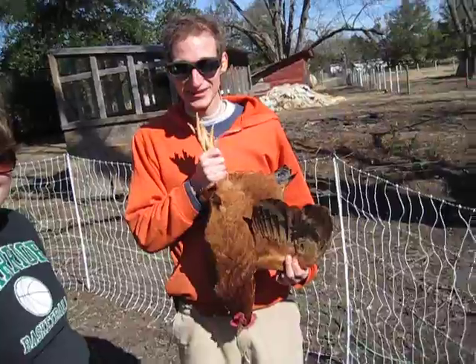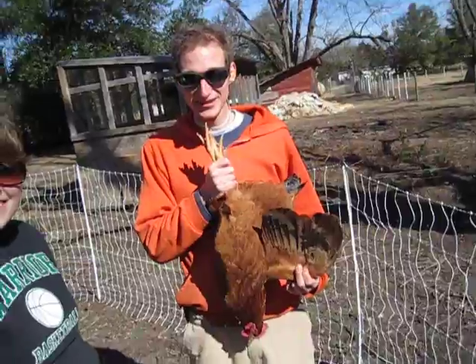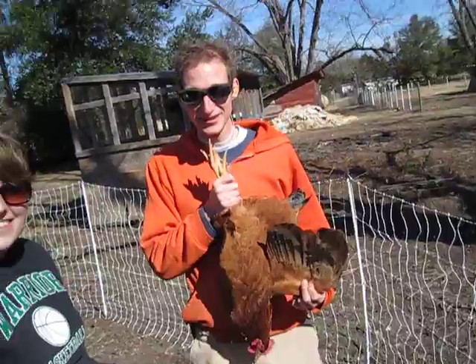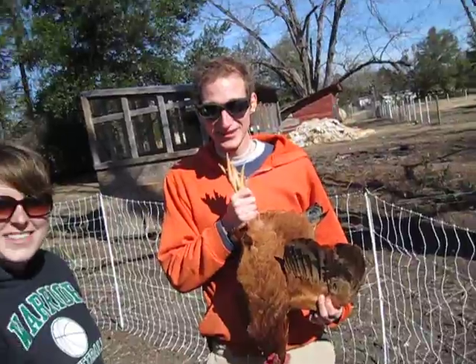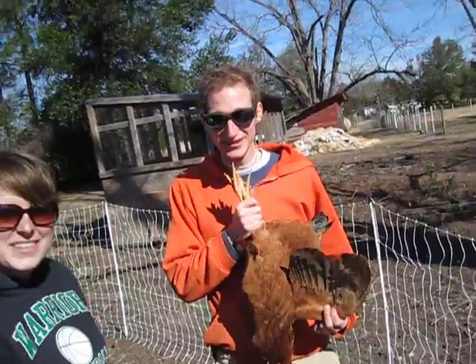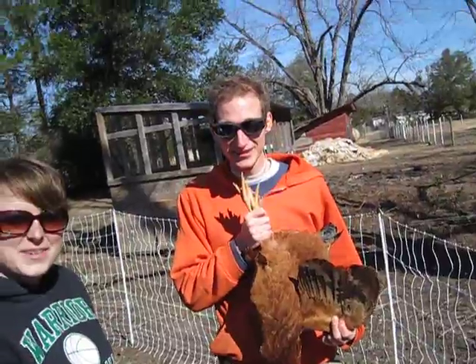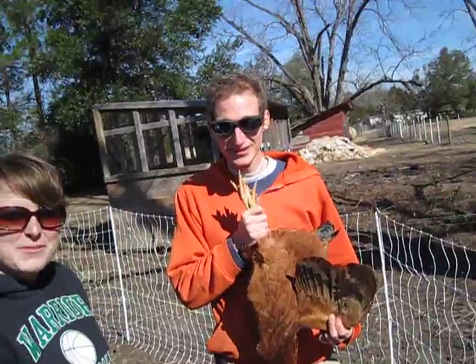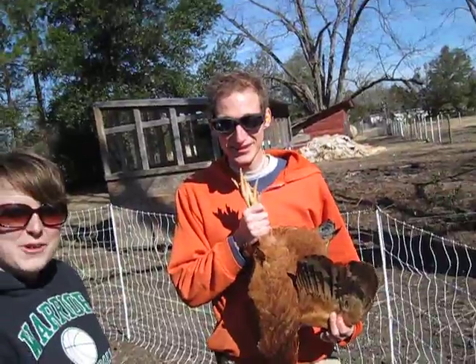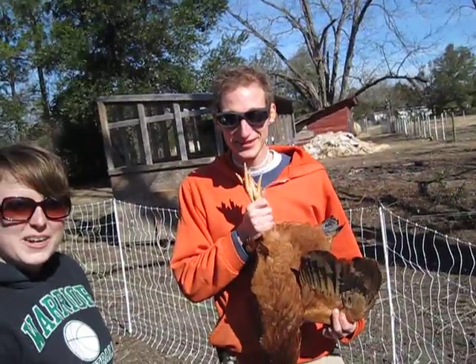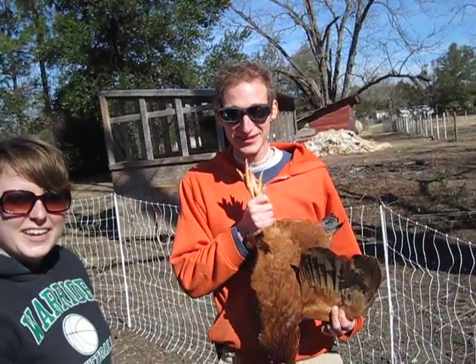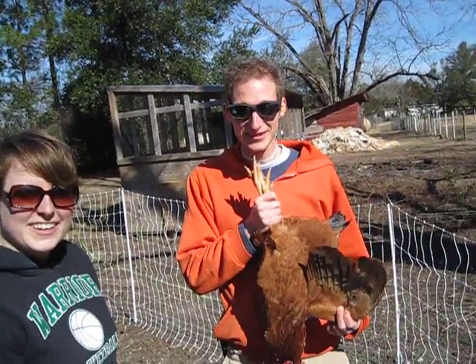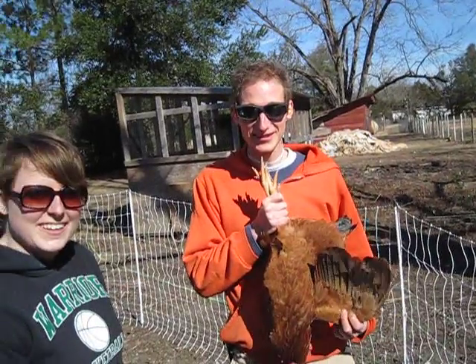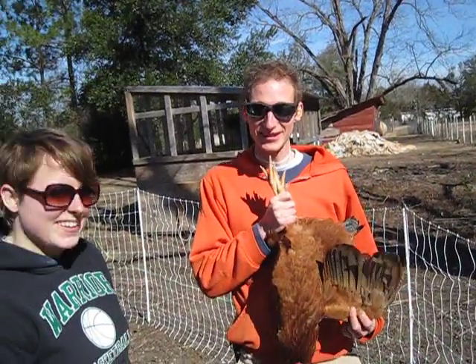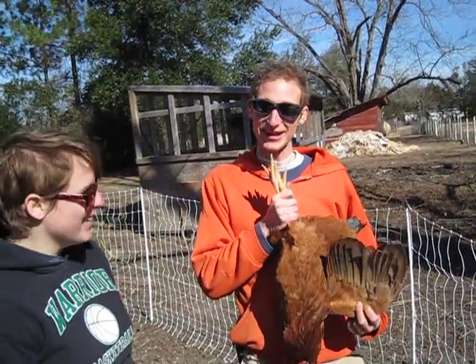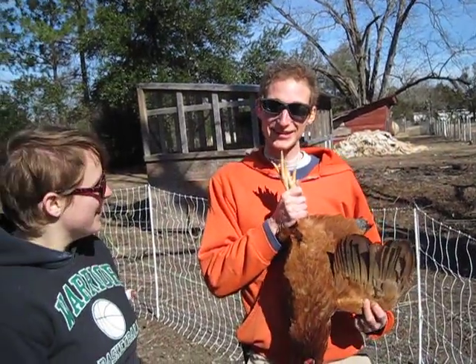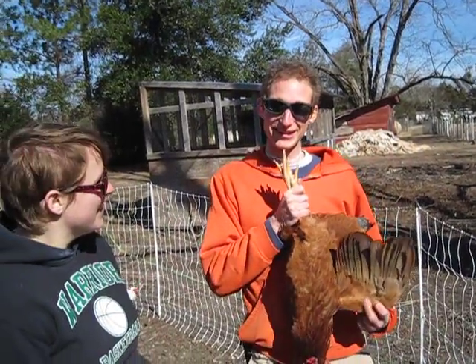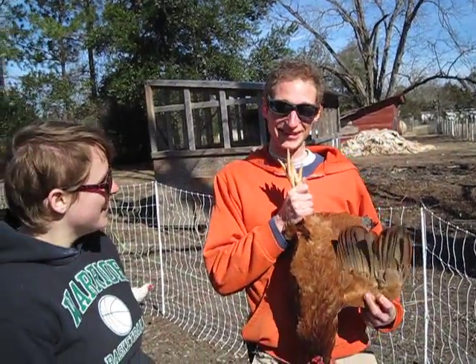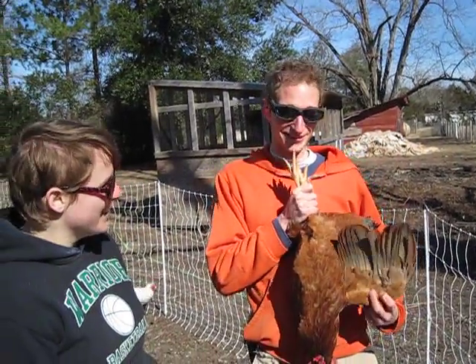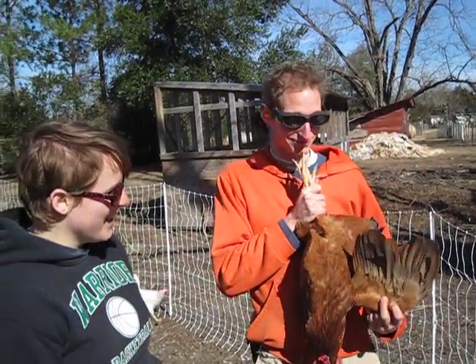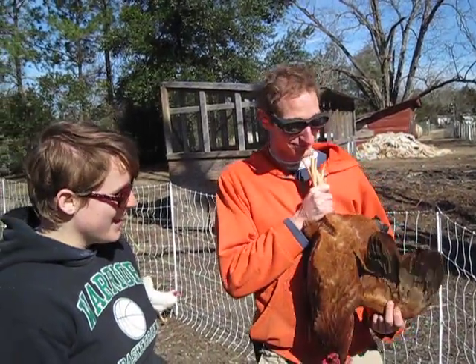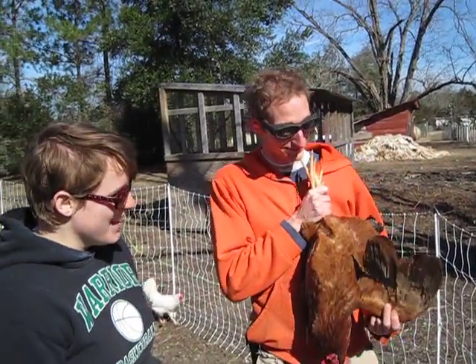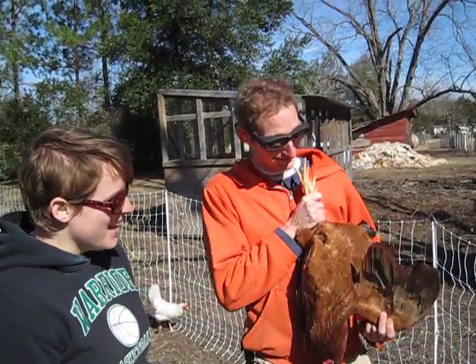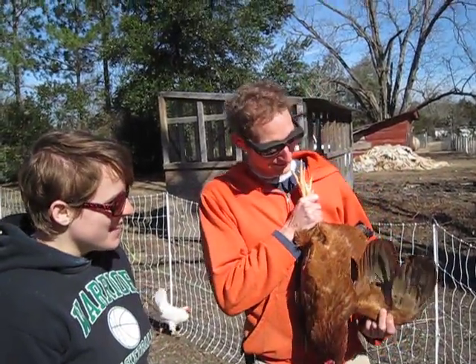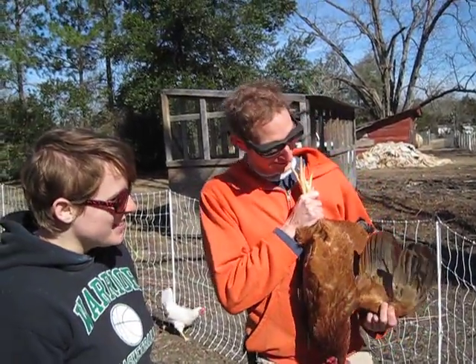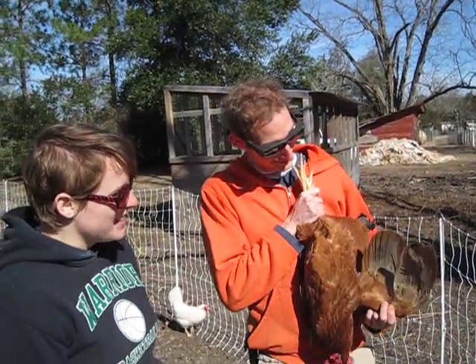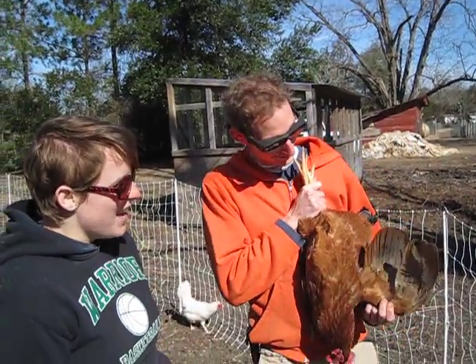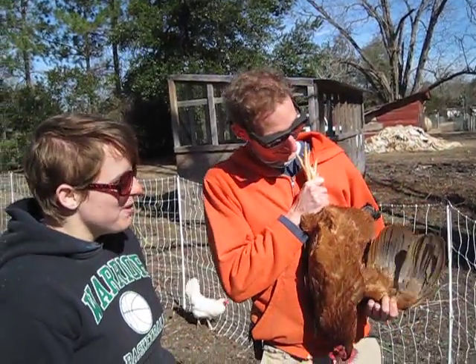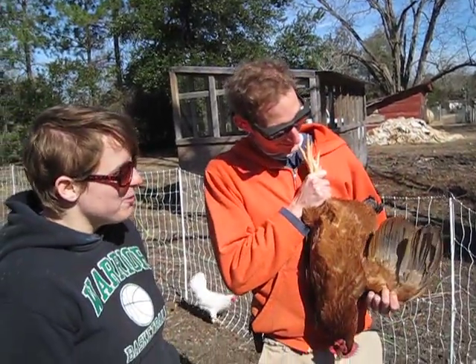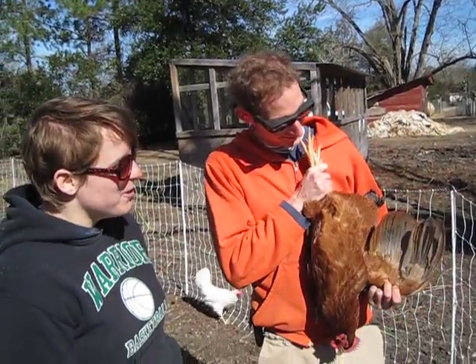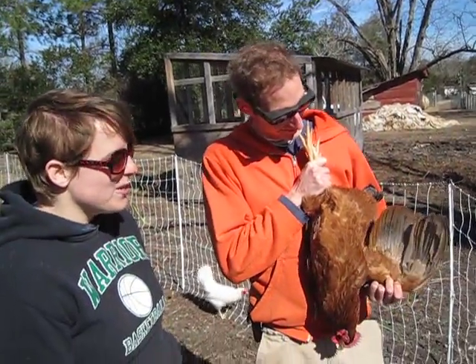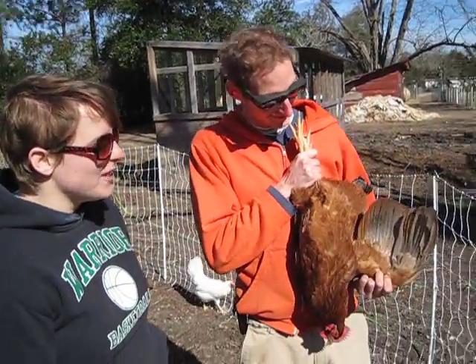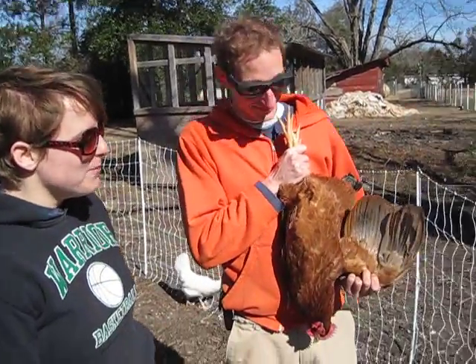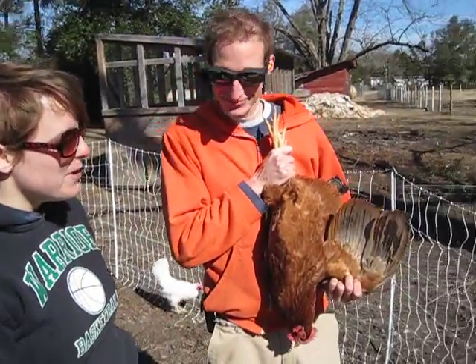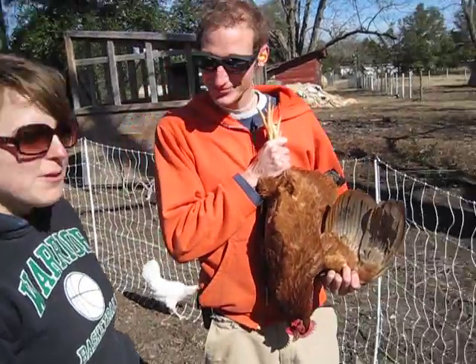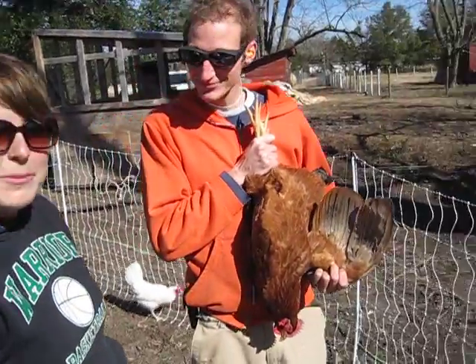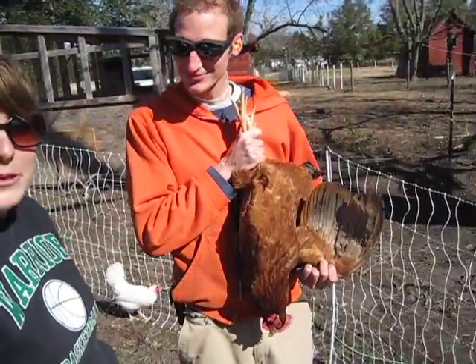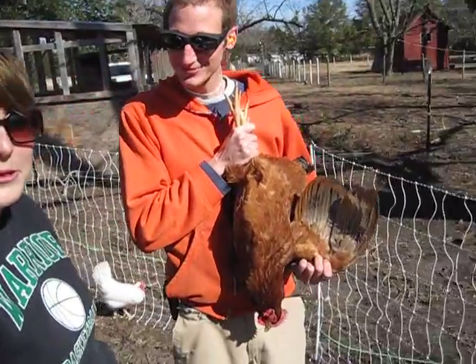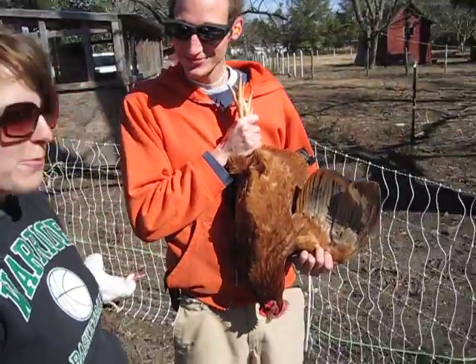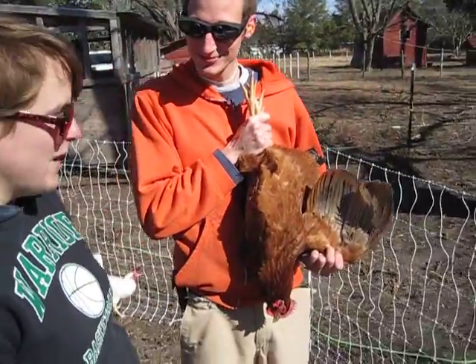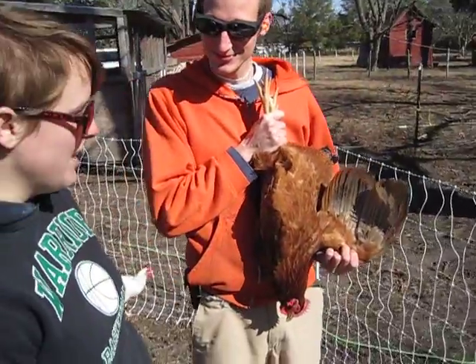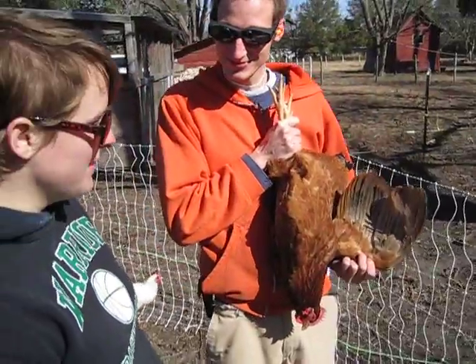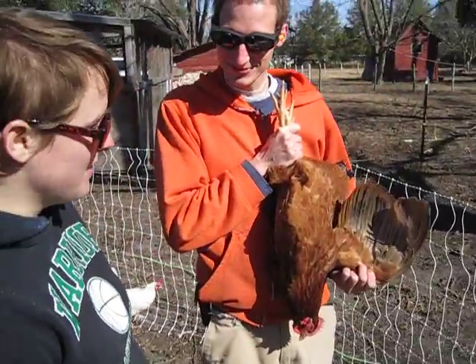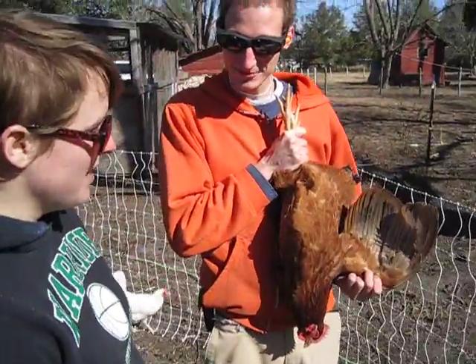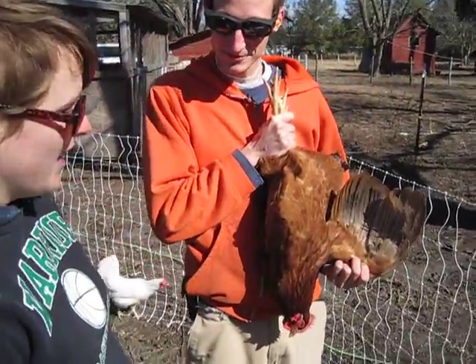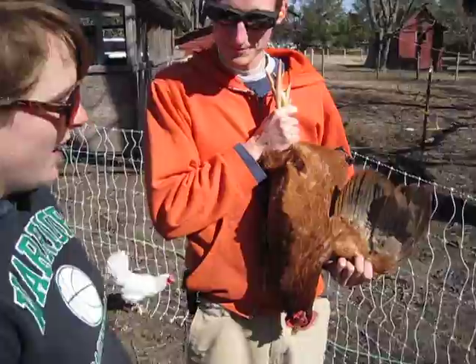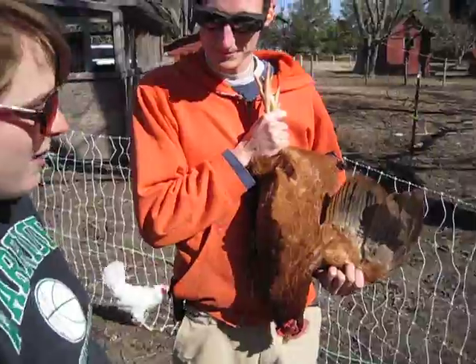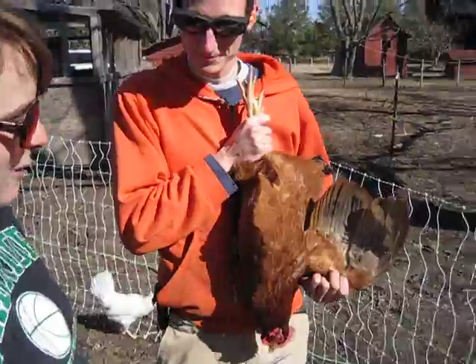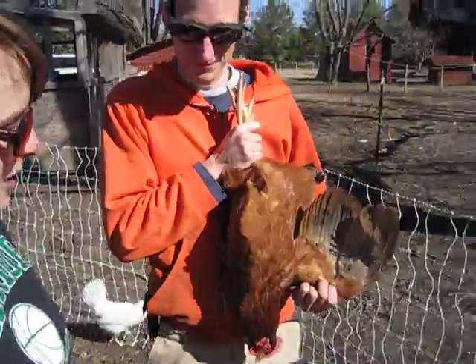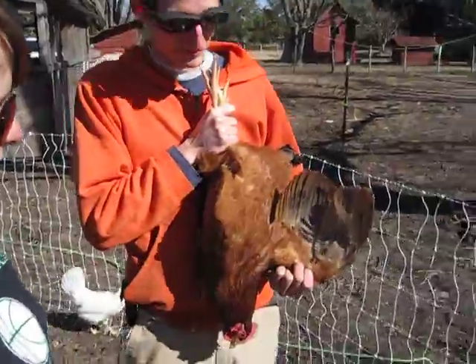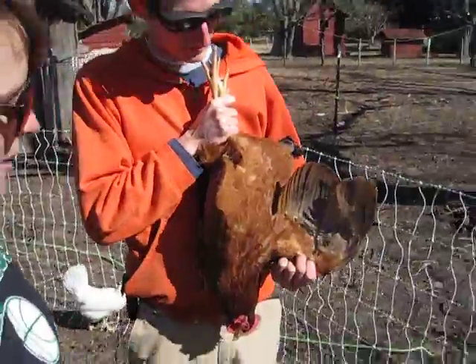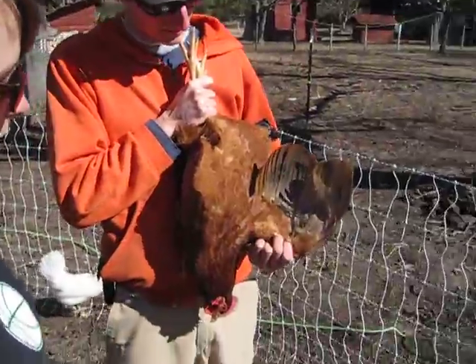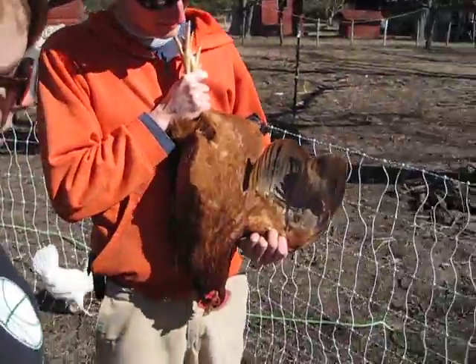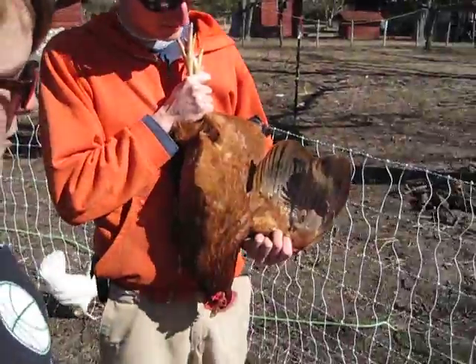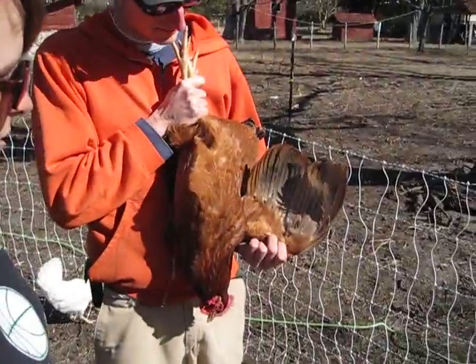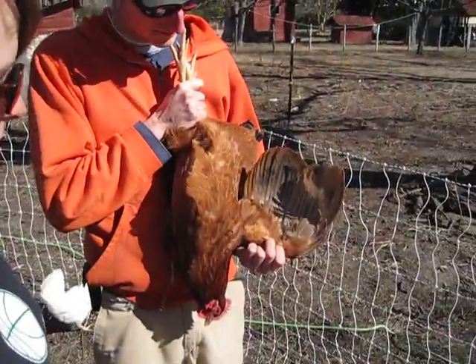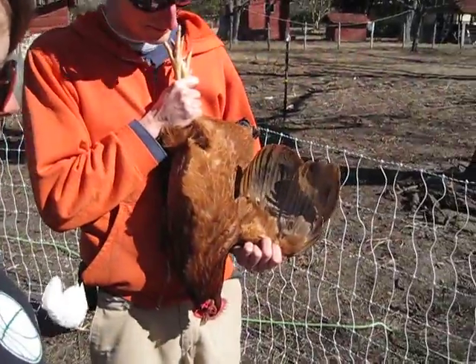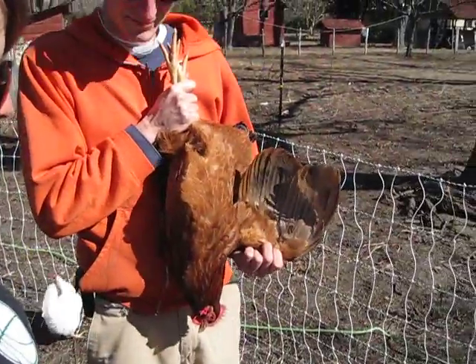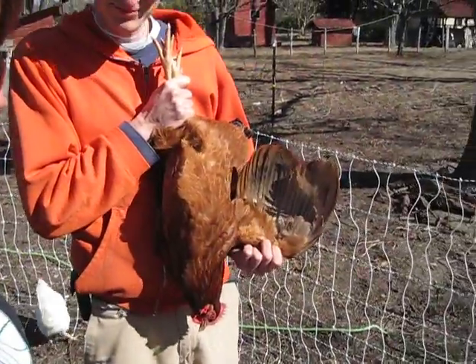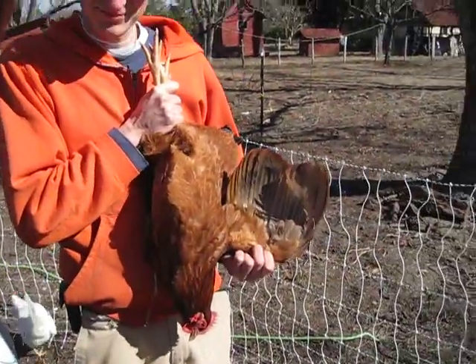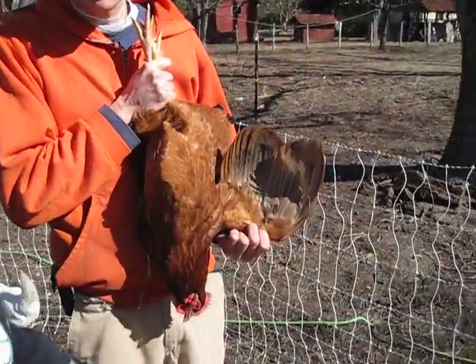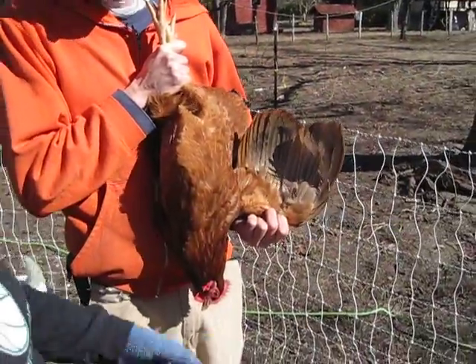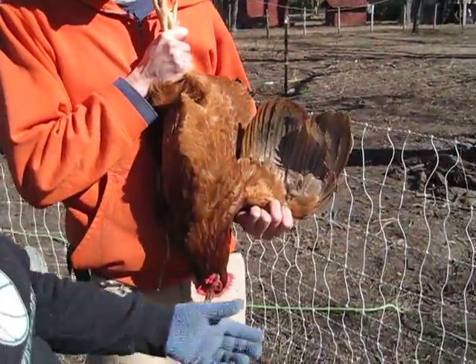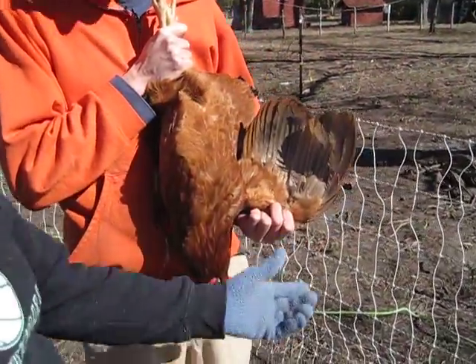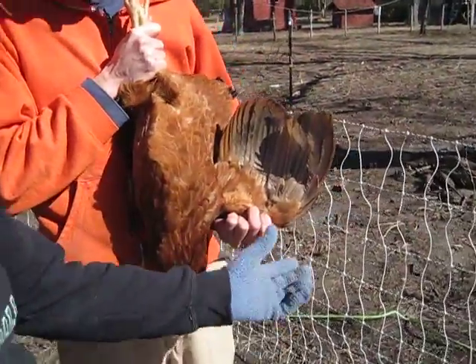Good morning. Hi there. Today we're clipping our bird's wings. We're going to show you how to do it really quickly and easily.